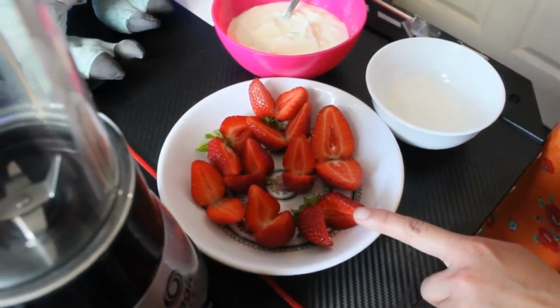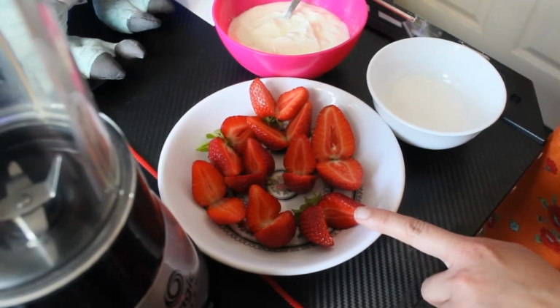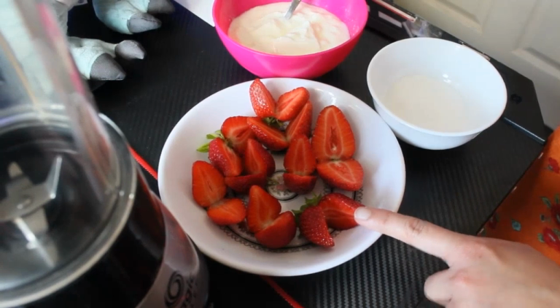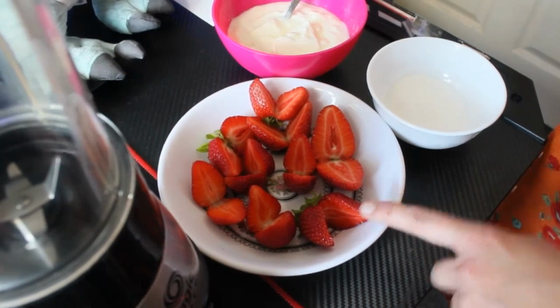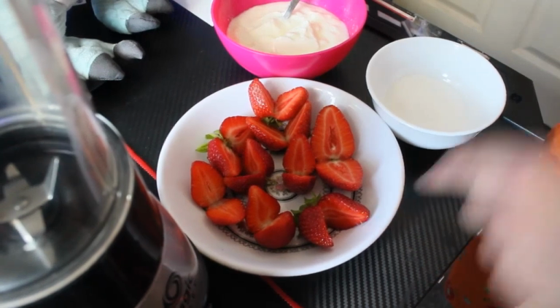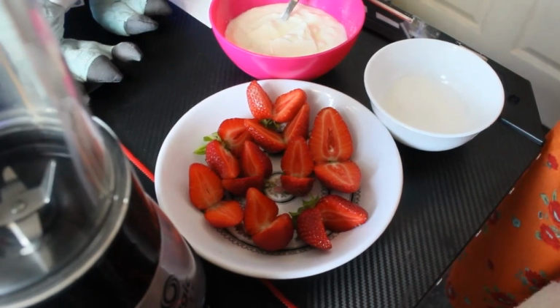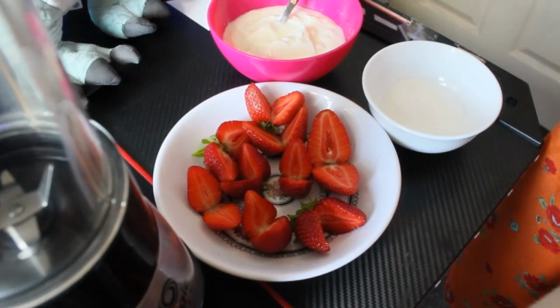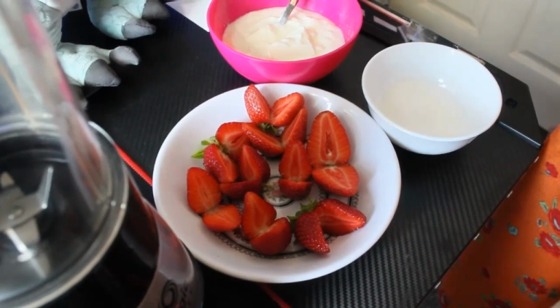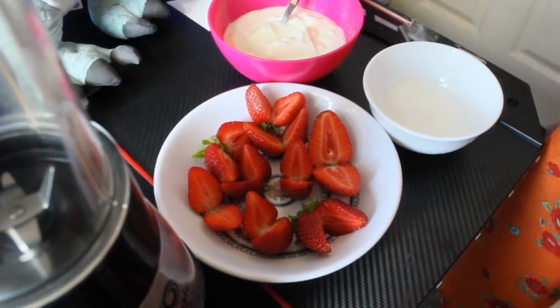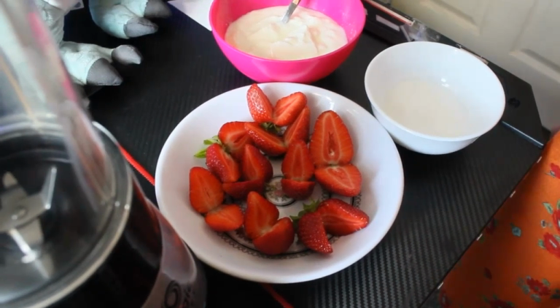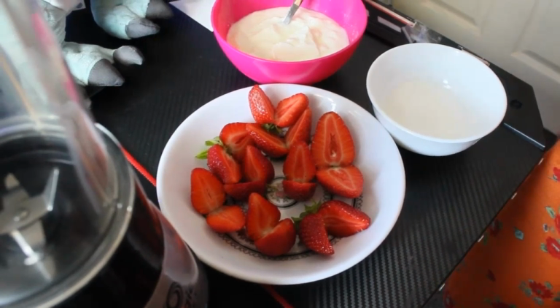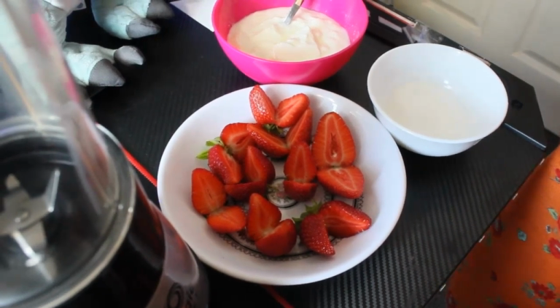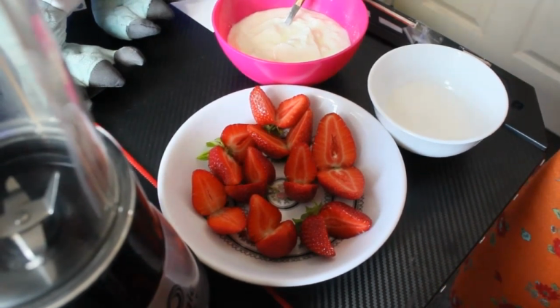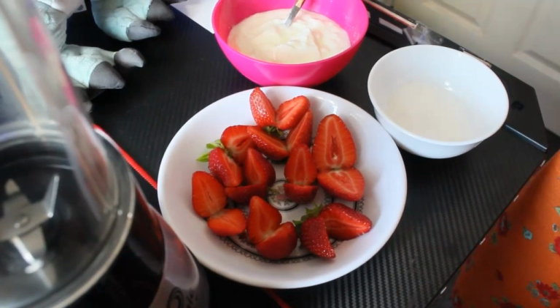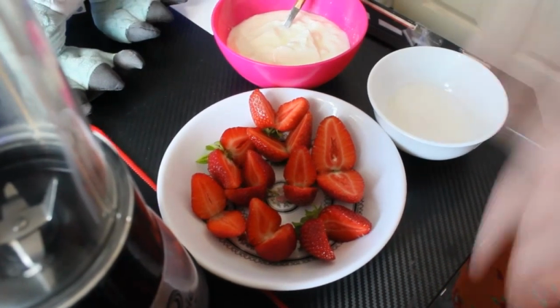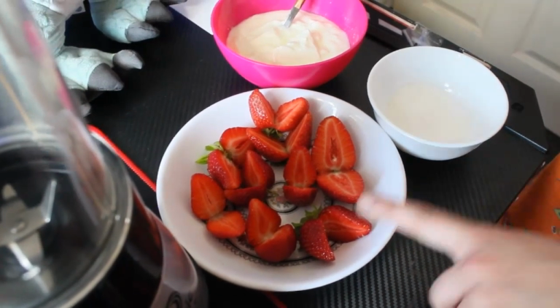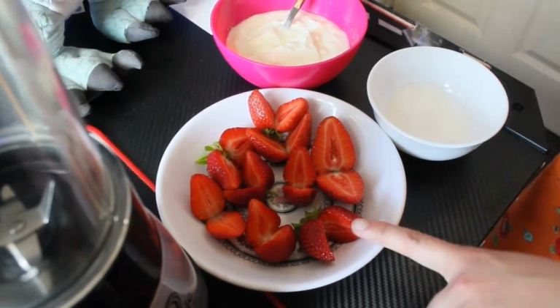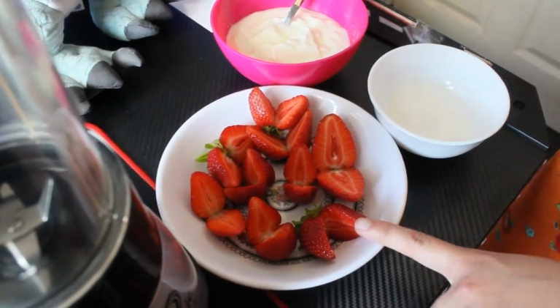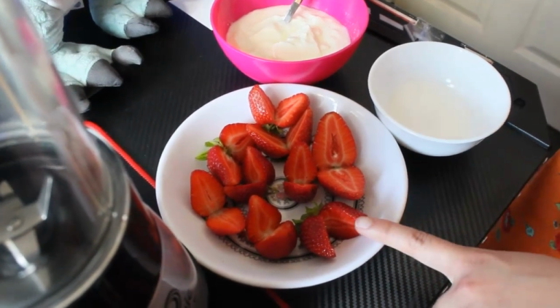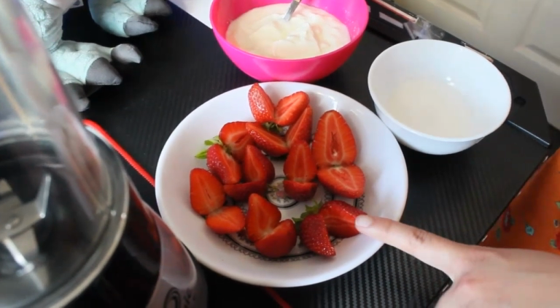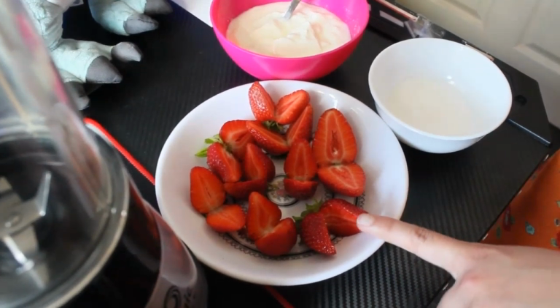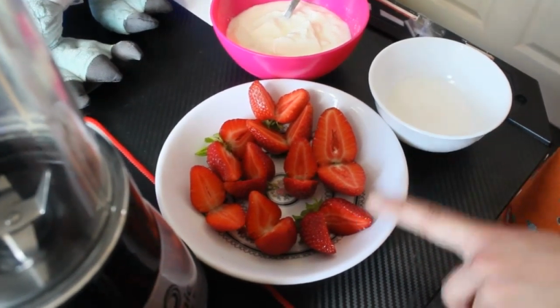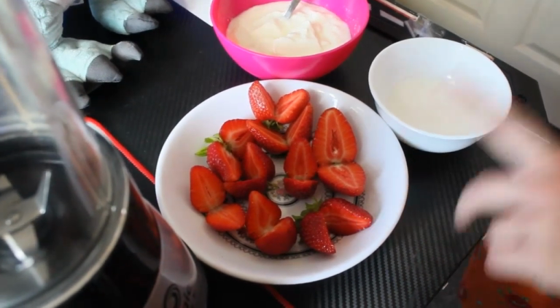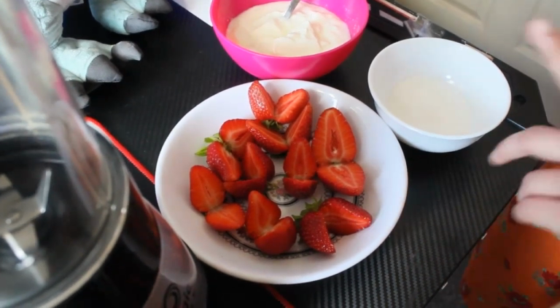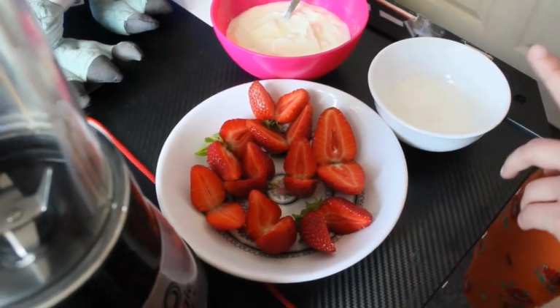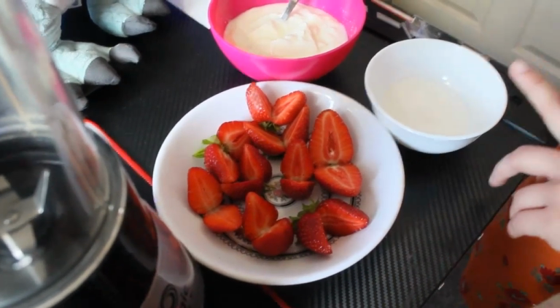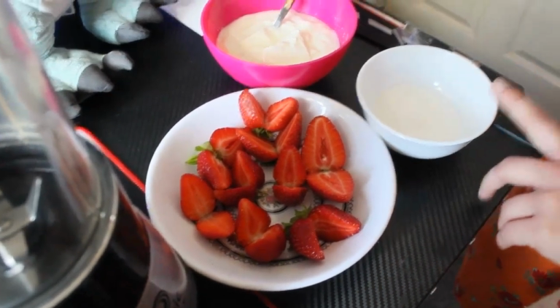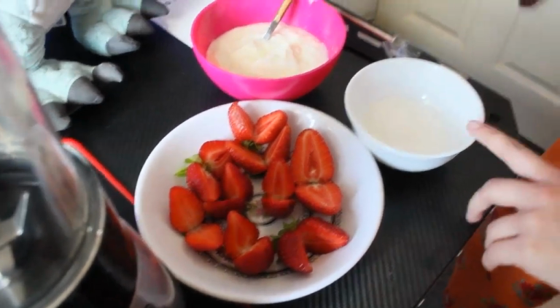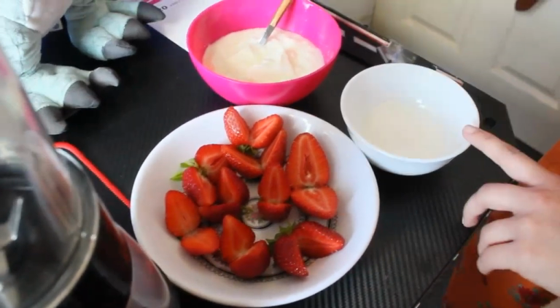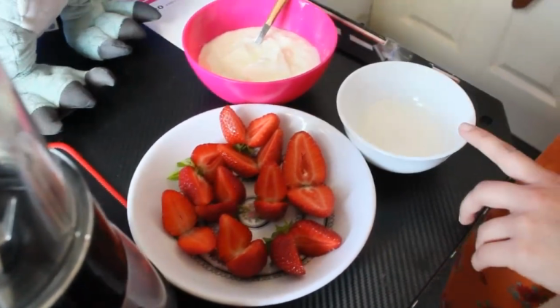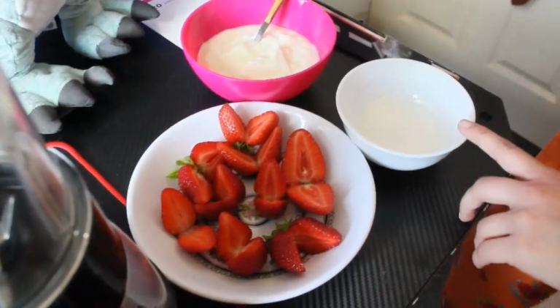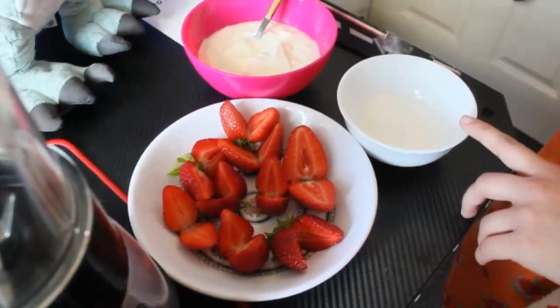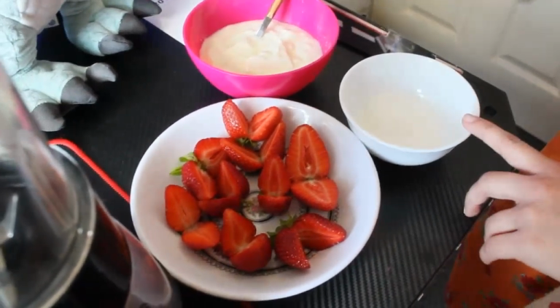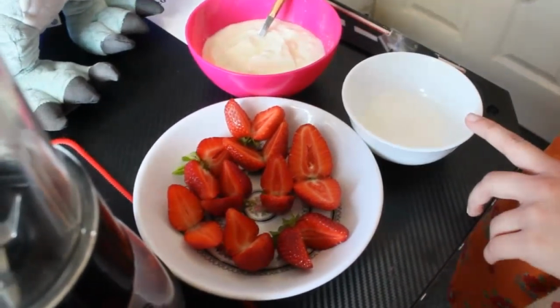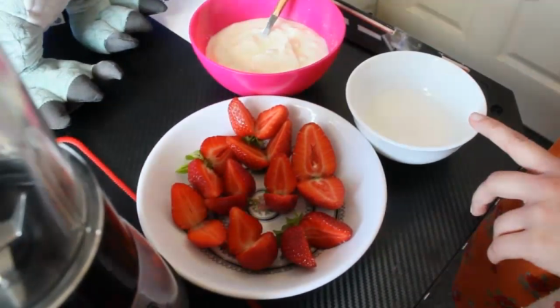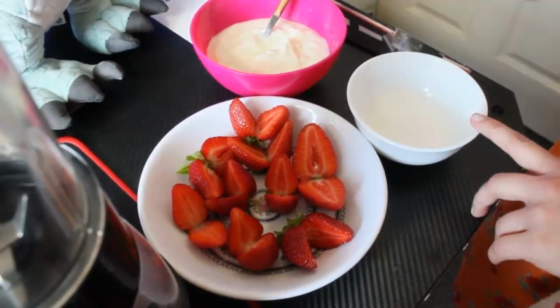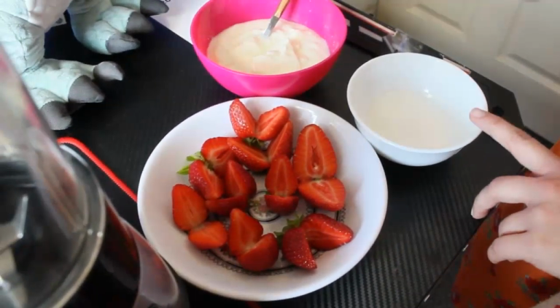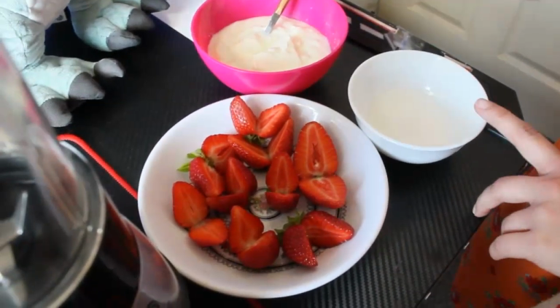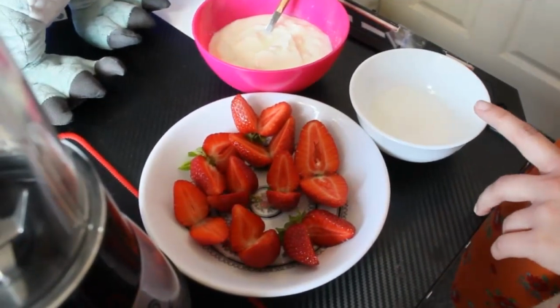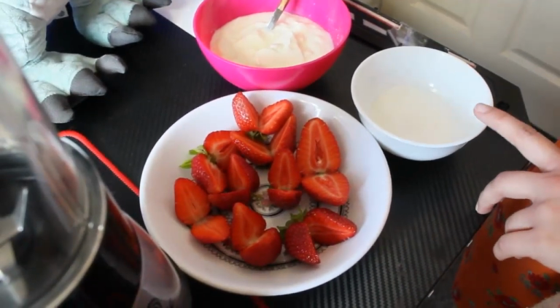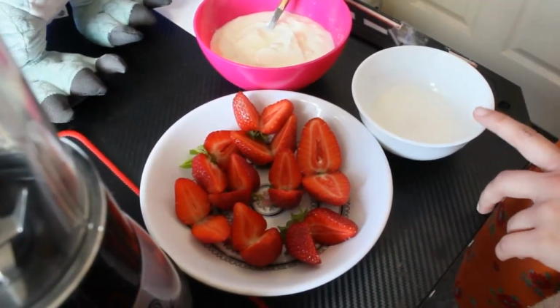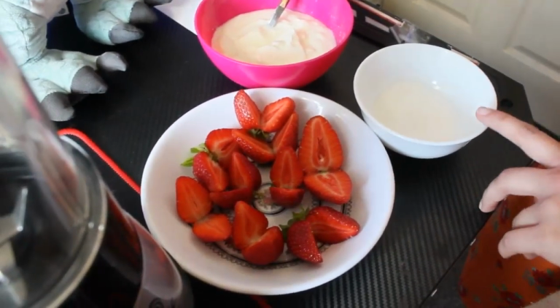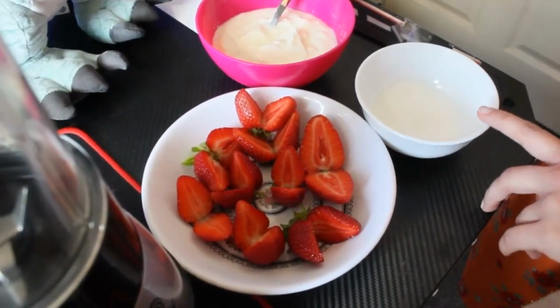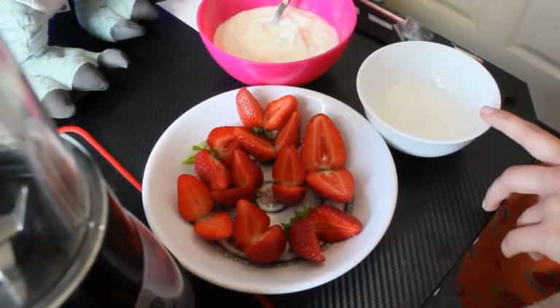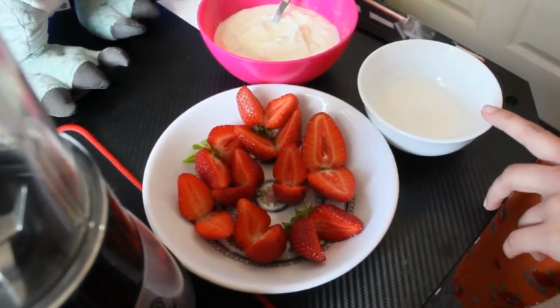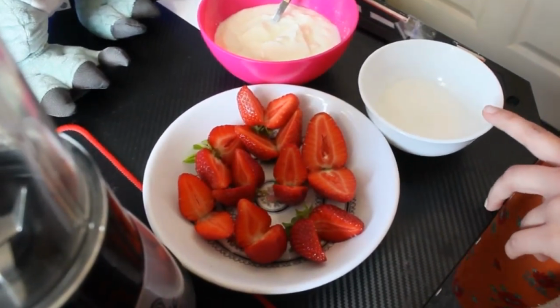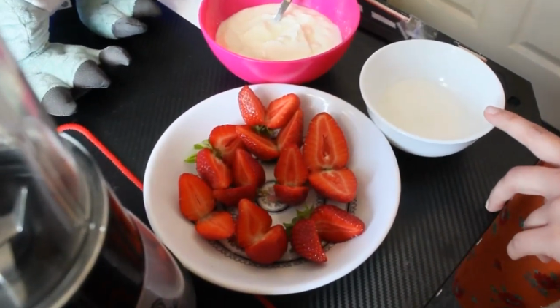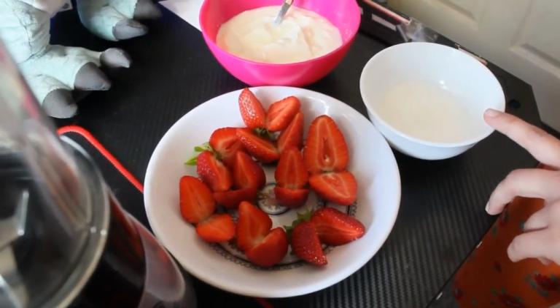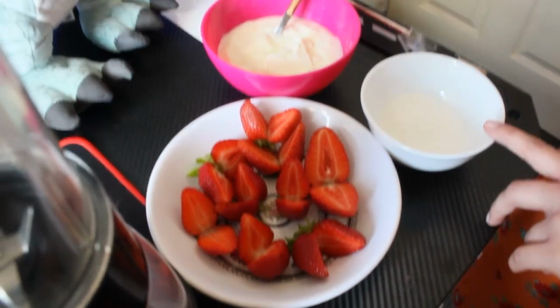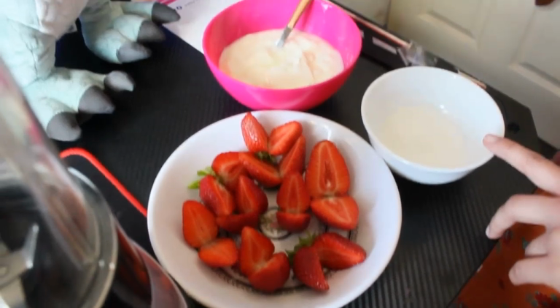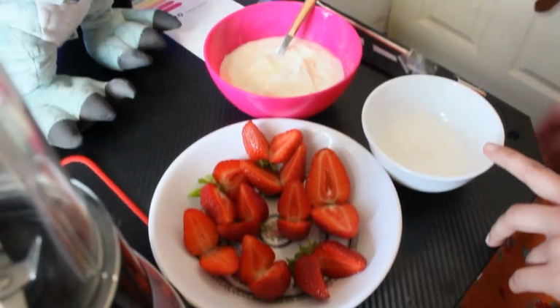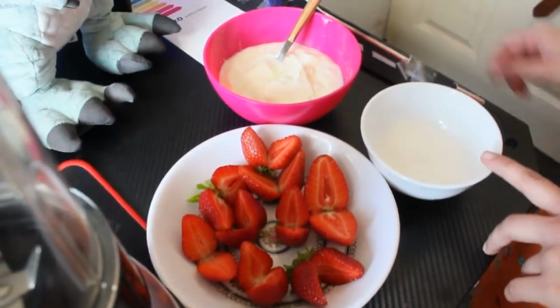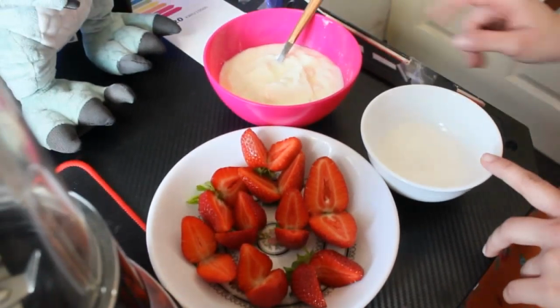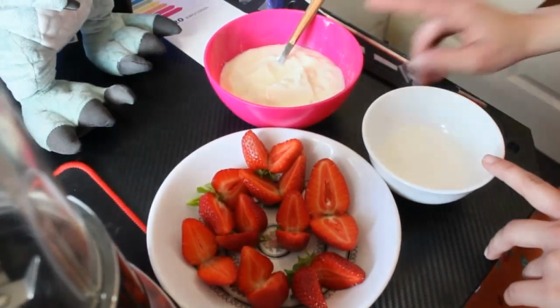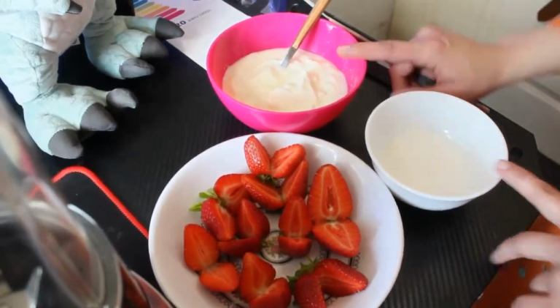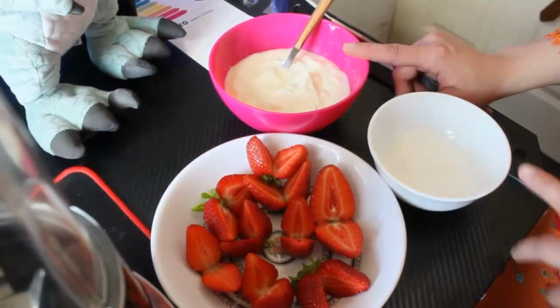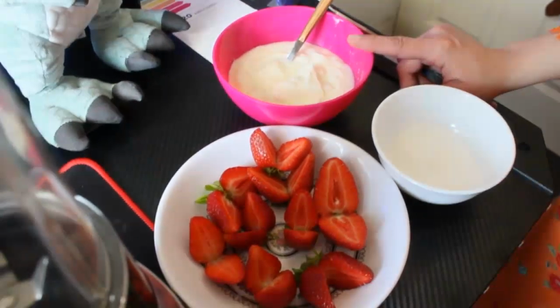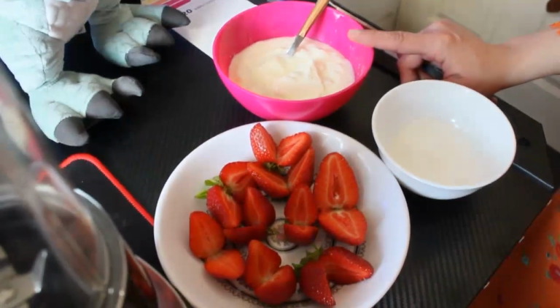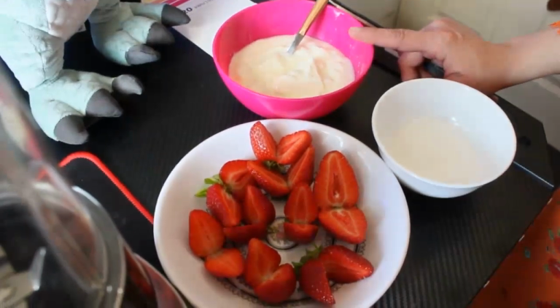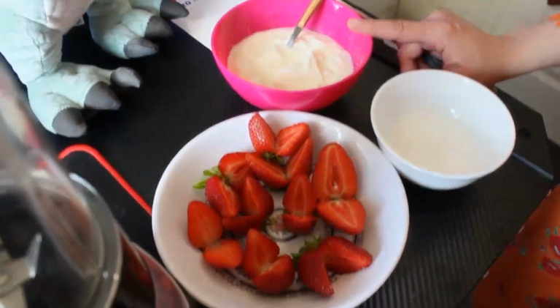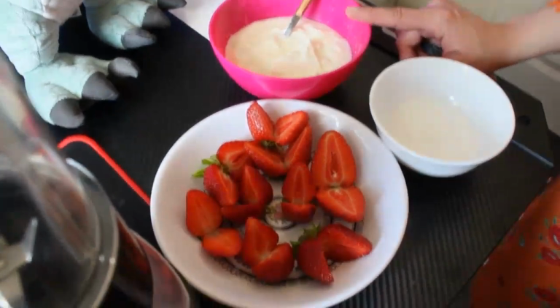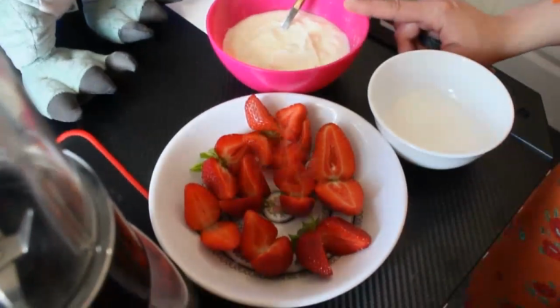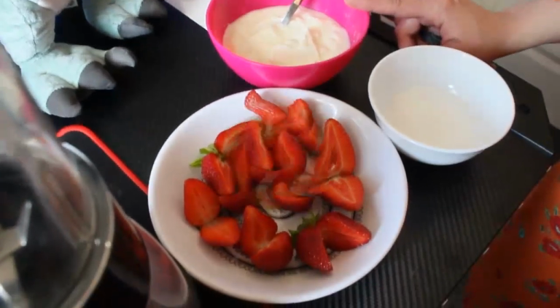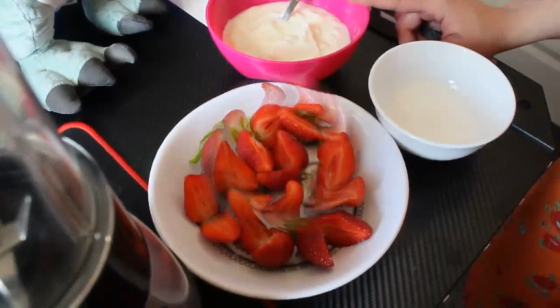First of all, we need fresh strawberry, 2 tbsp sugar, and 1 cup yogurt.